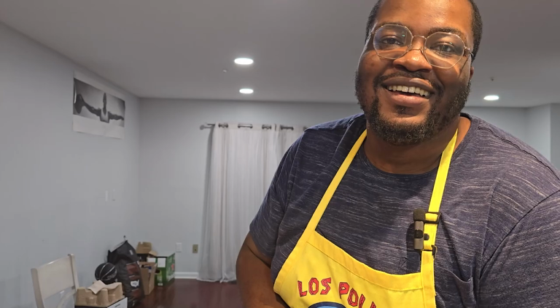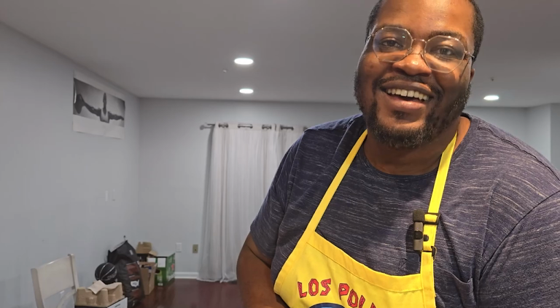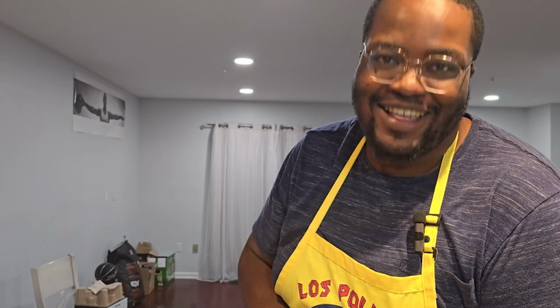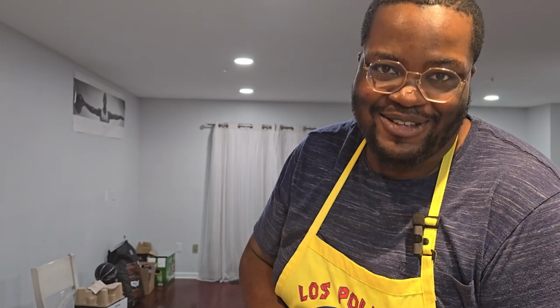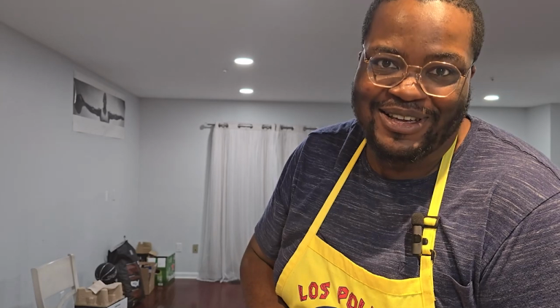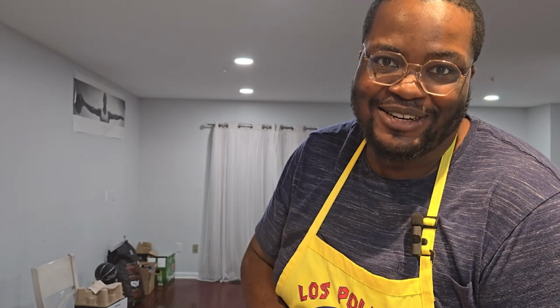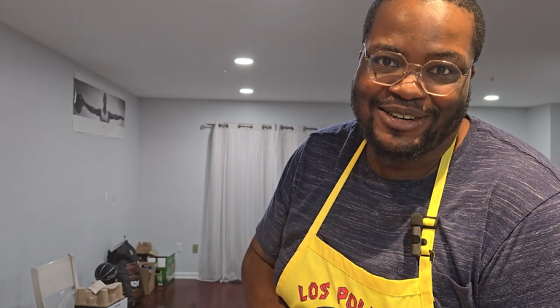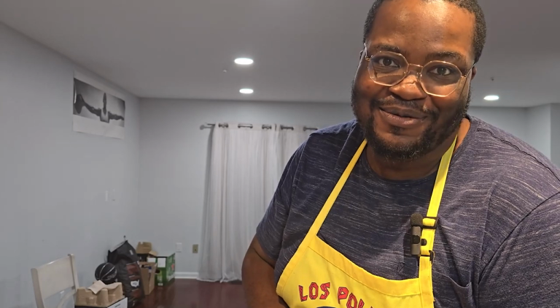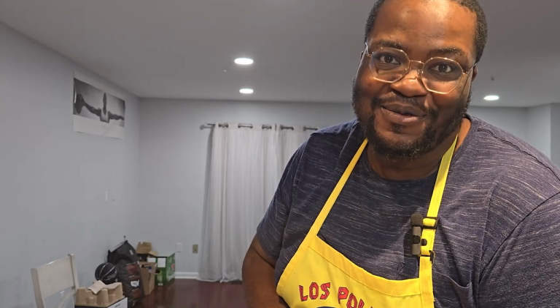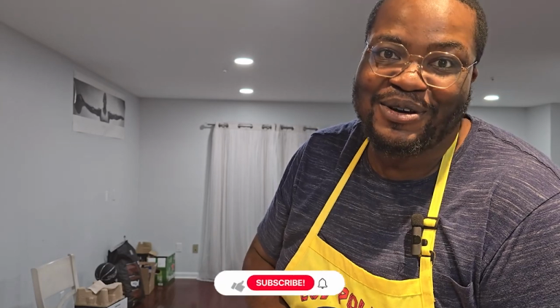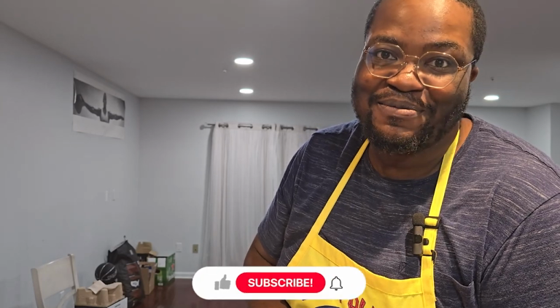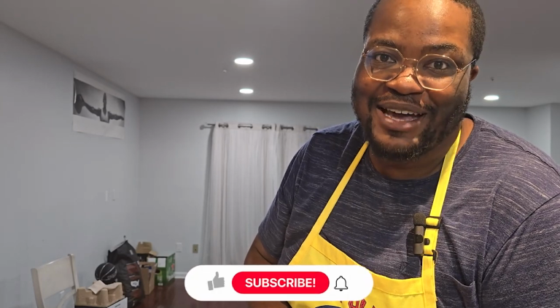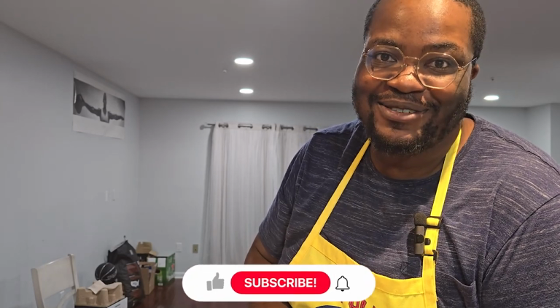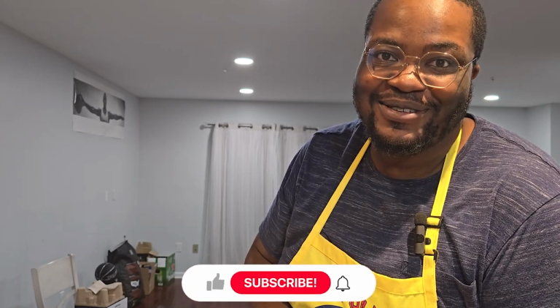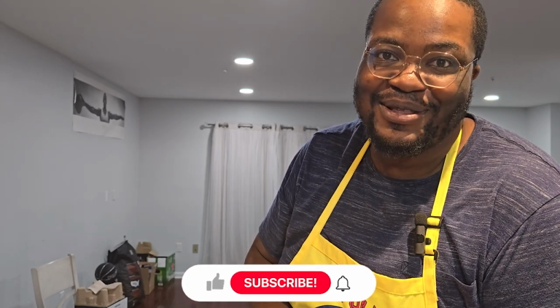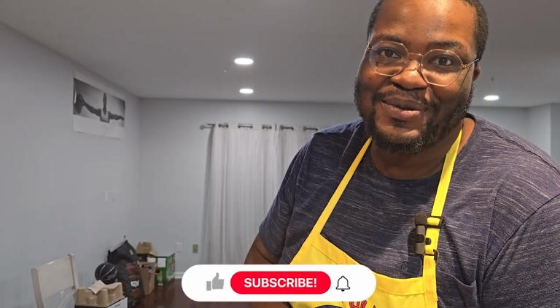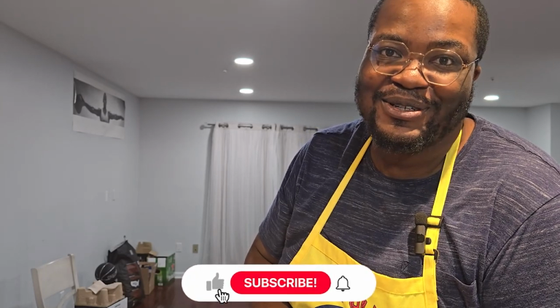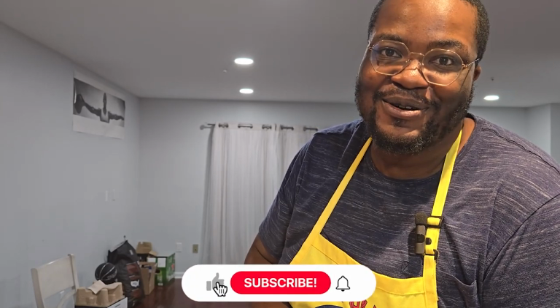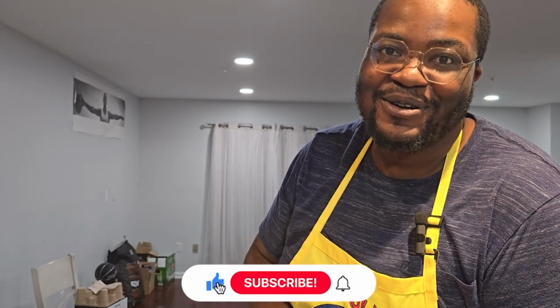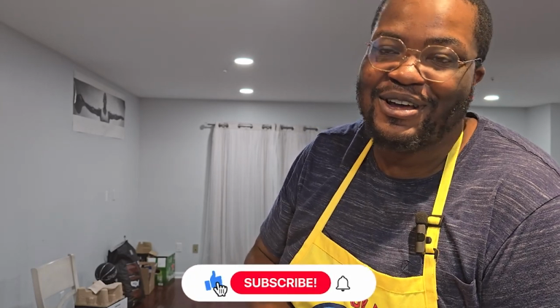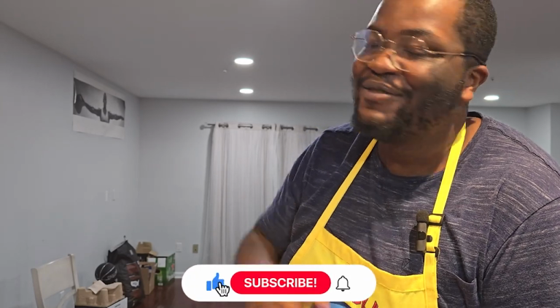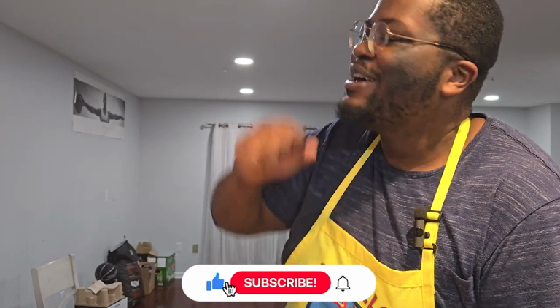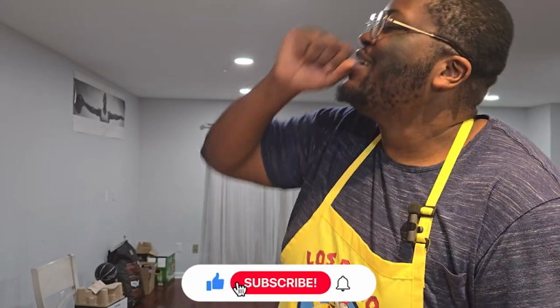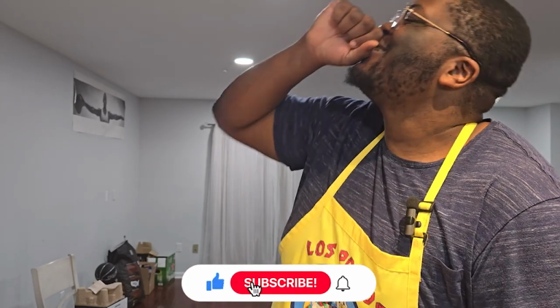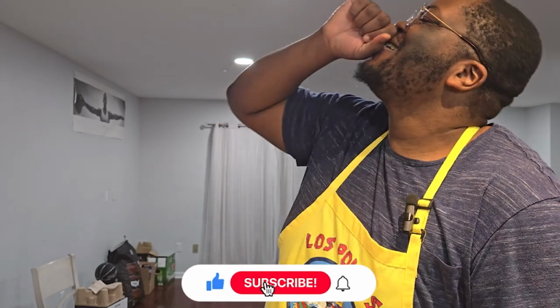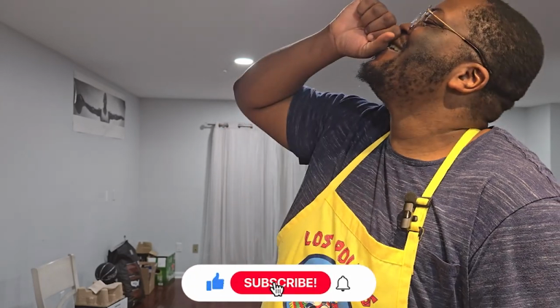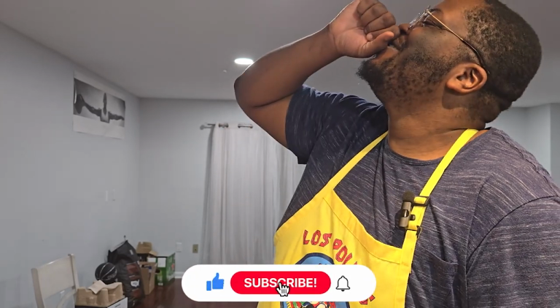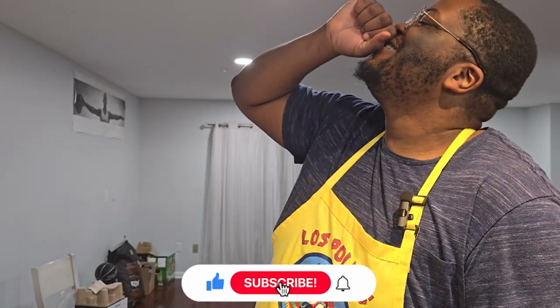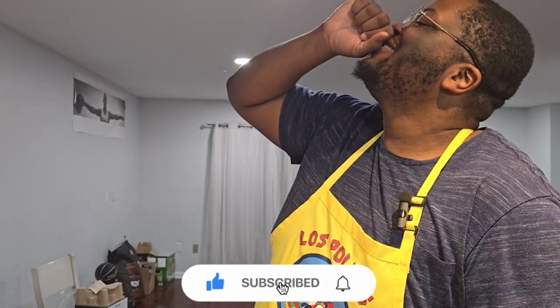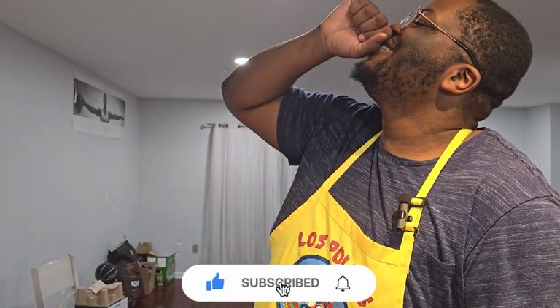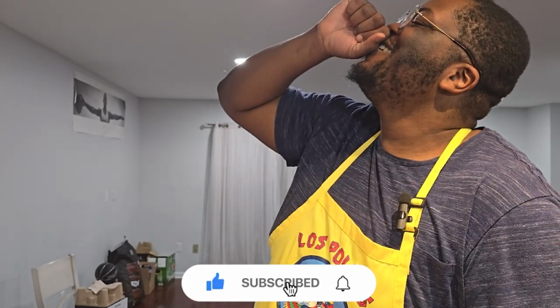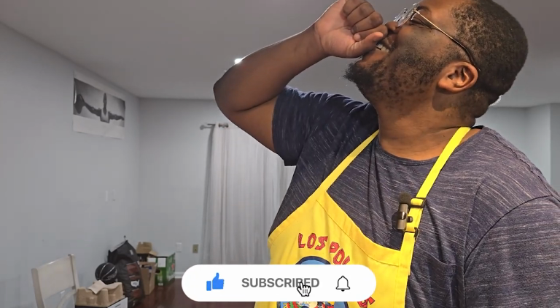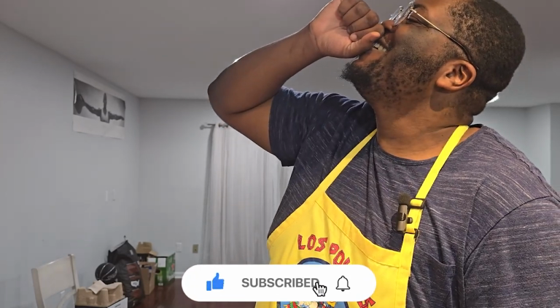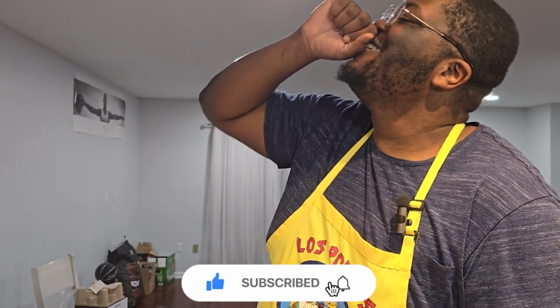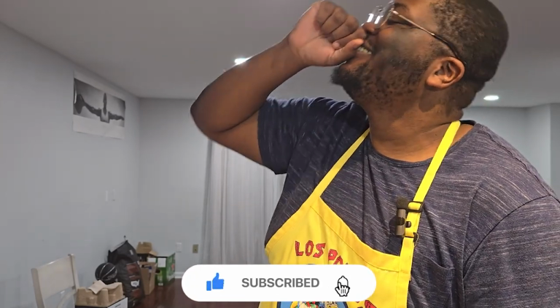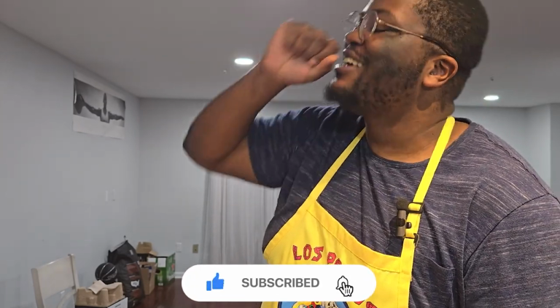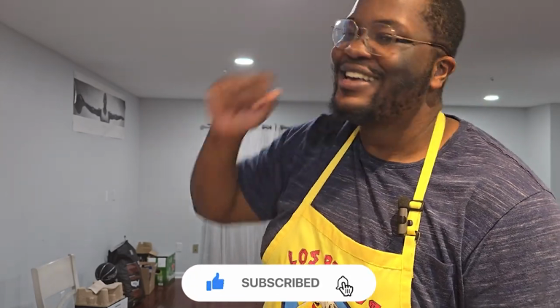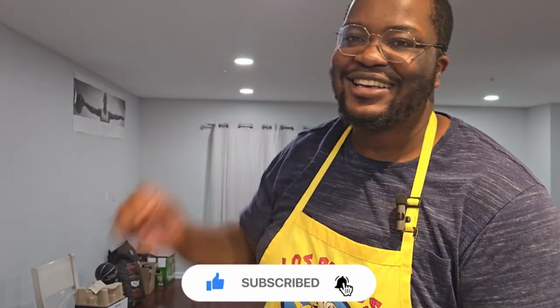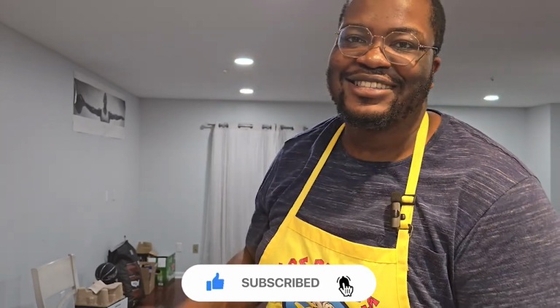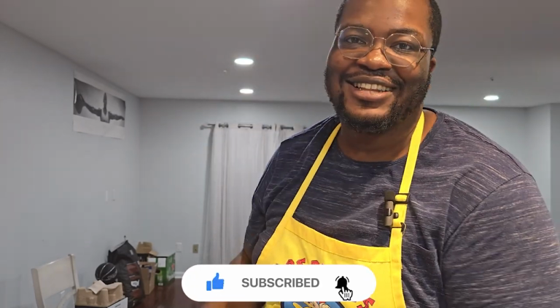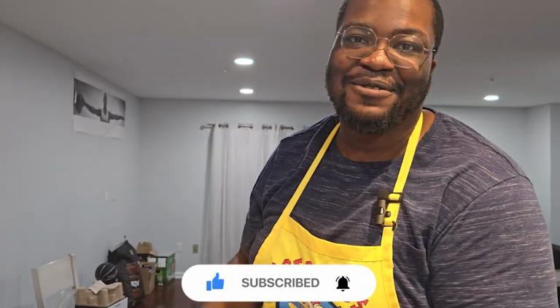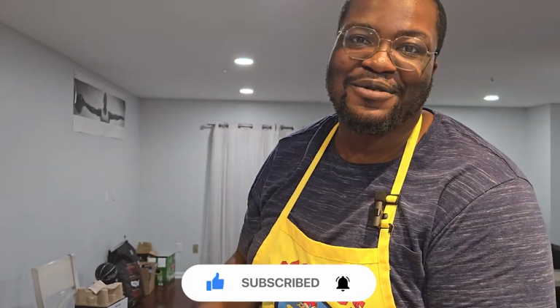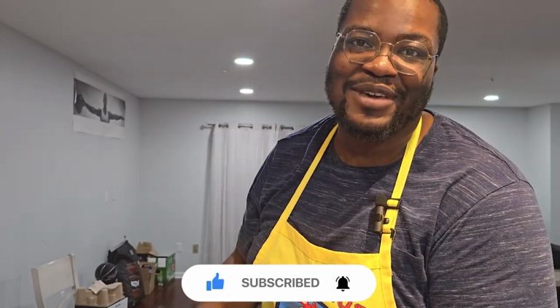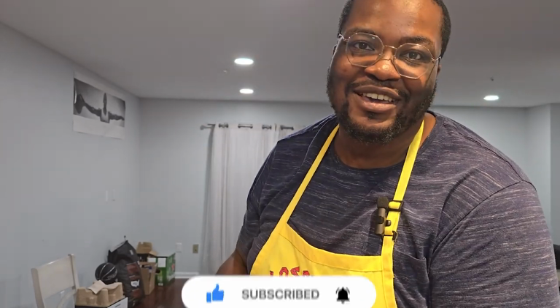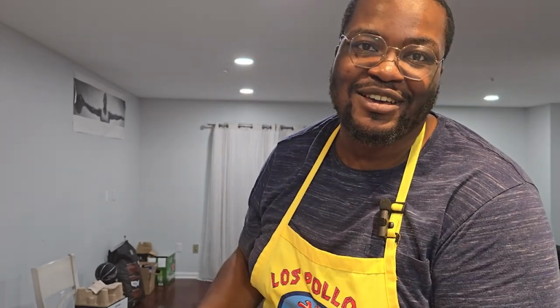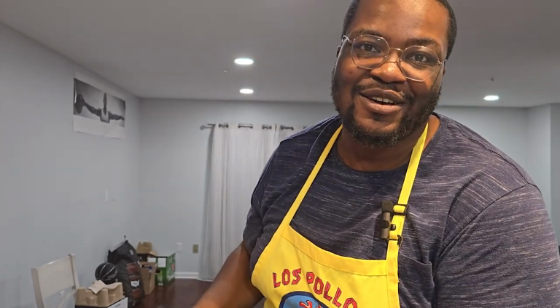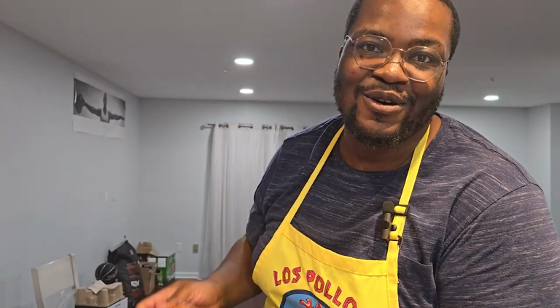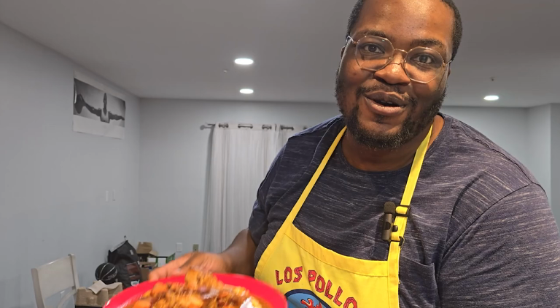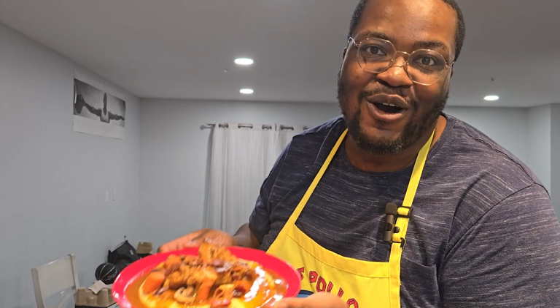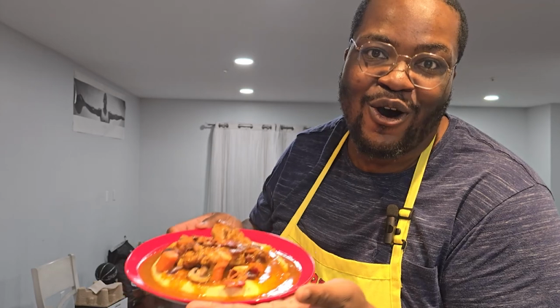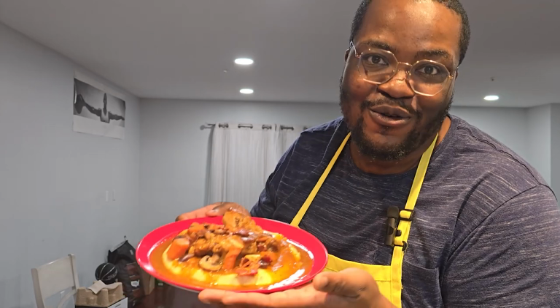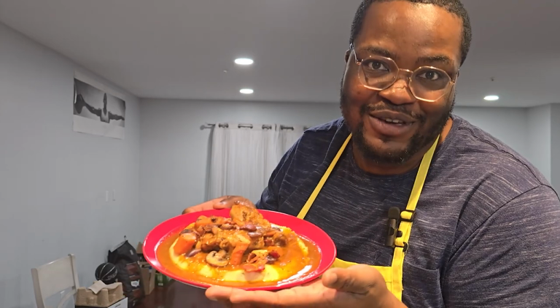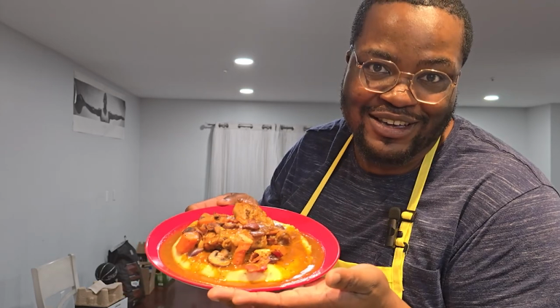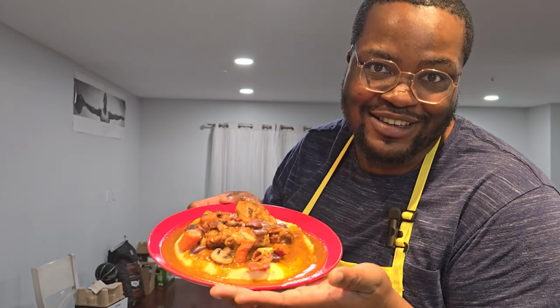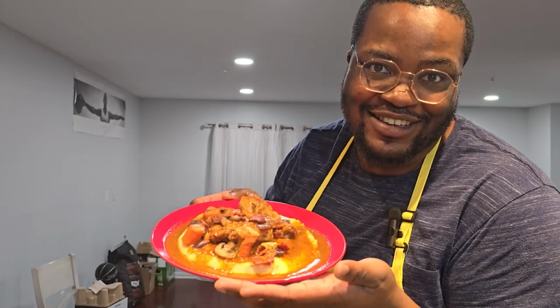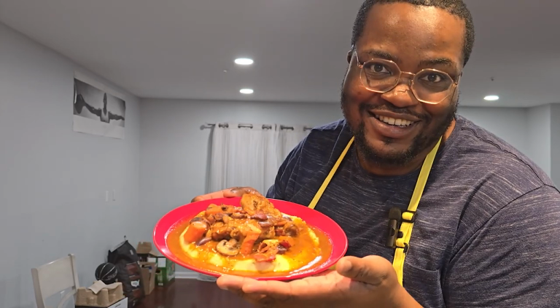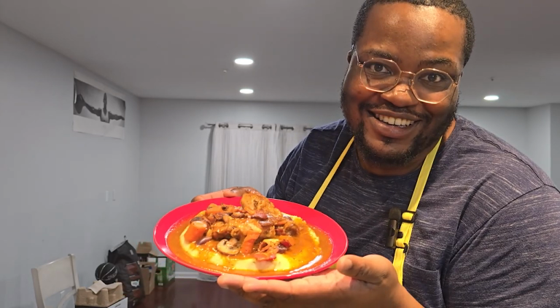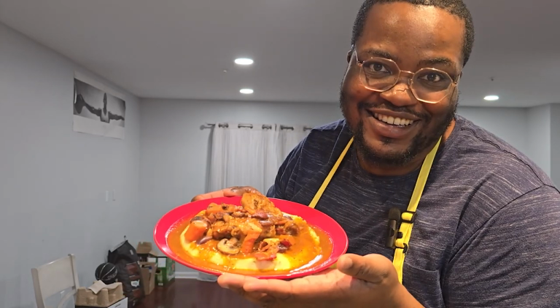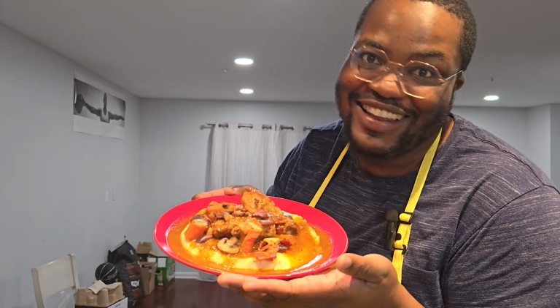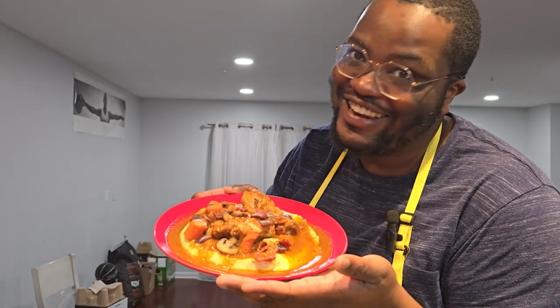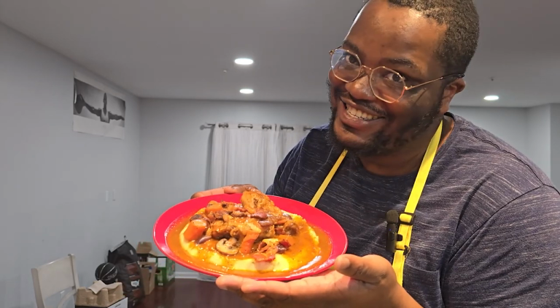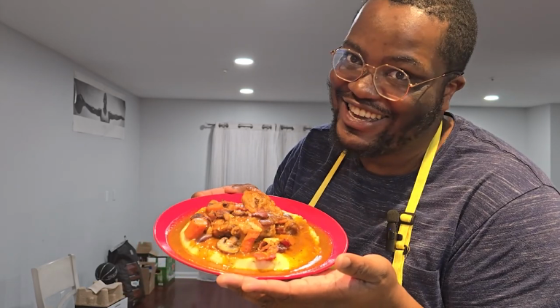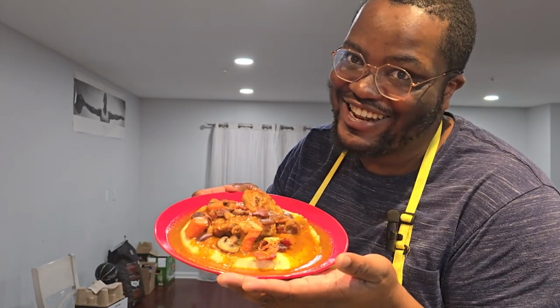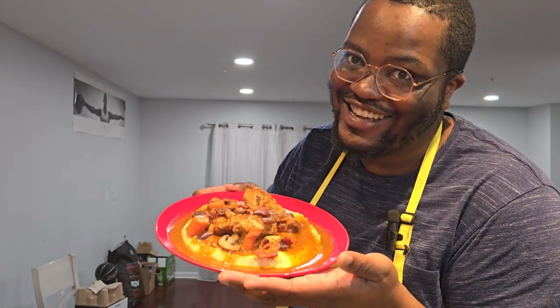Hello, ladies and gentlemen. Welcome back to another episode of Kogoda Cheese. Today we're making Coq au Vin. Let's get it.